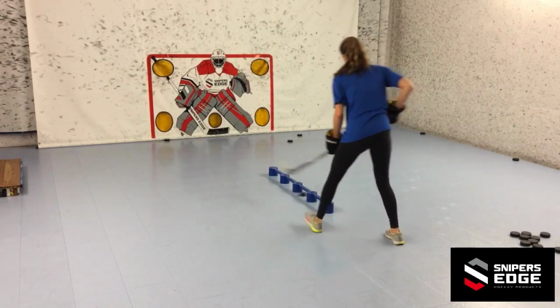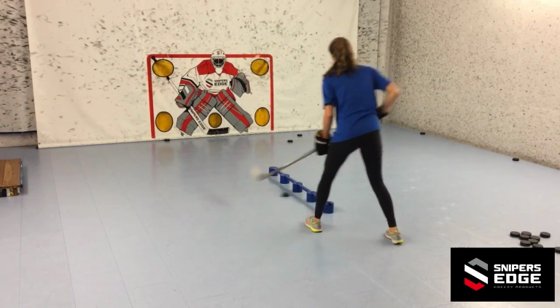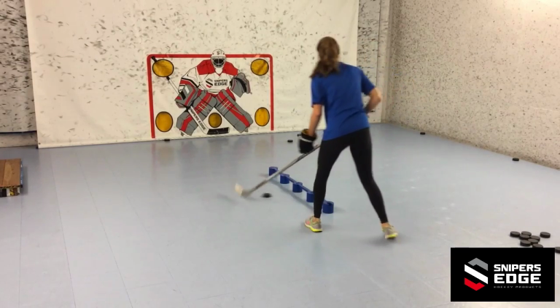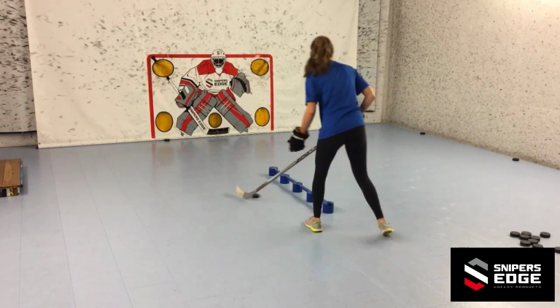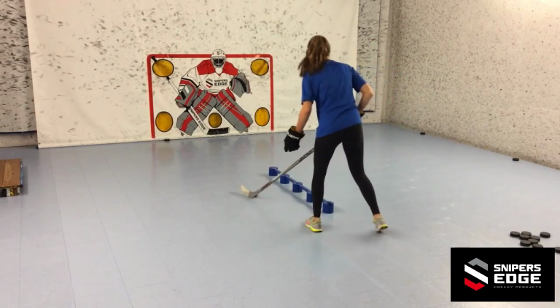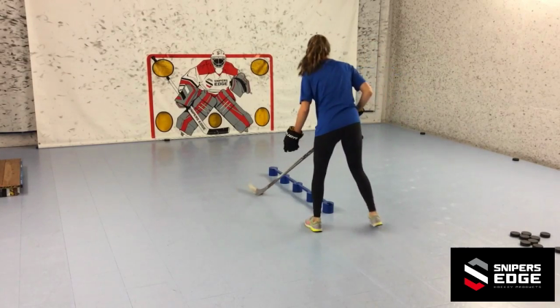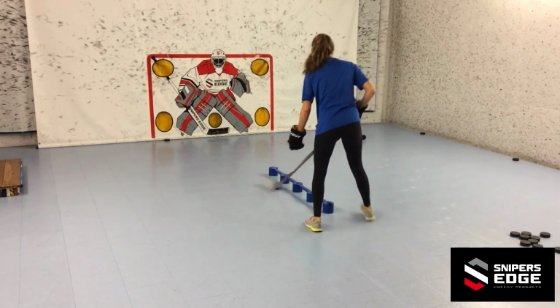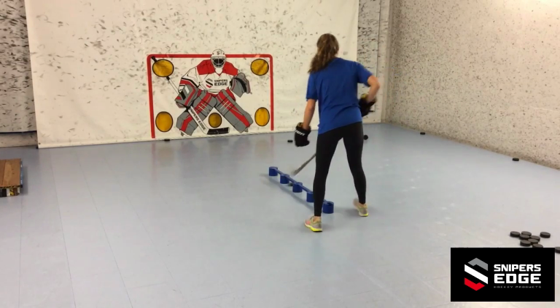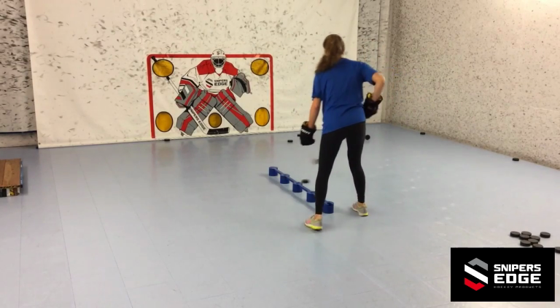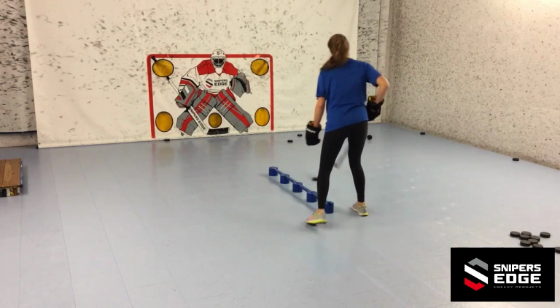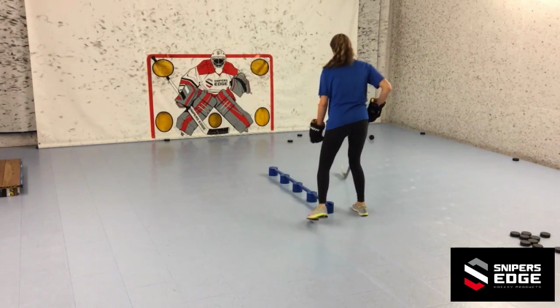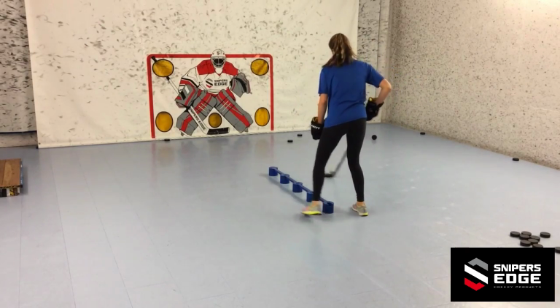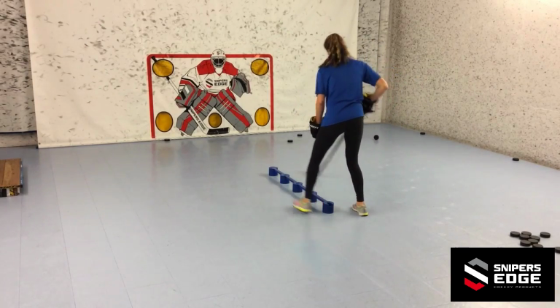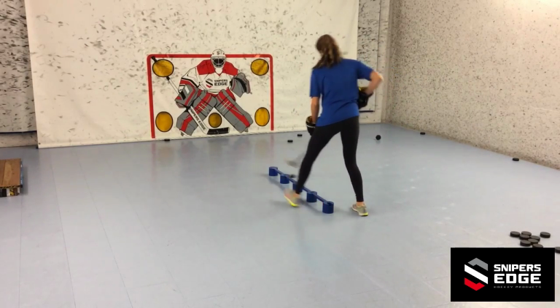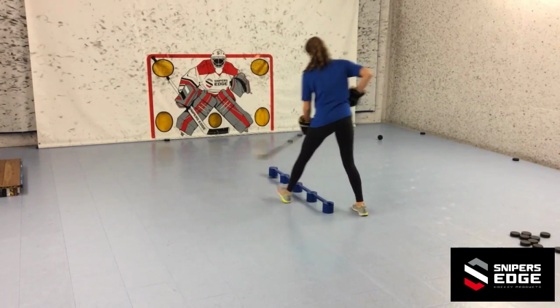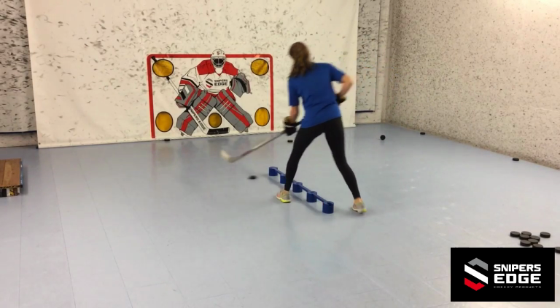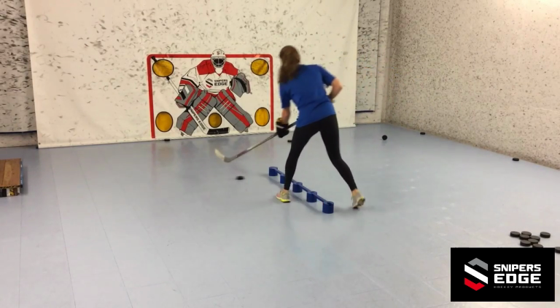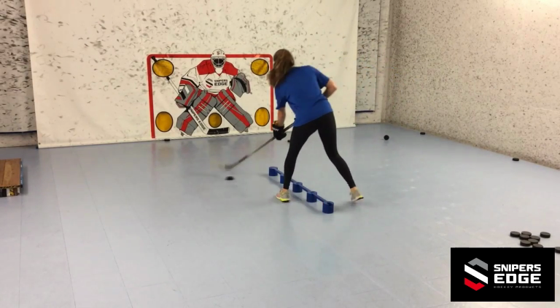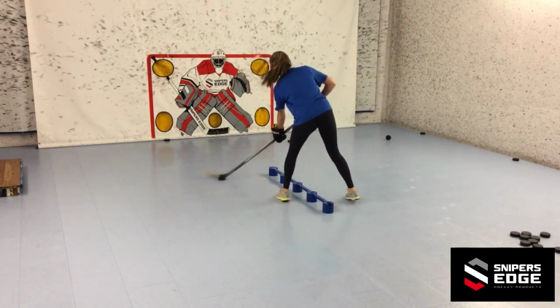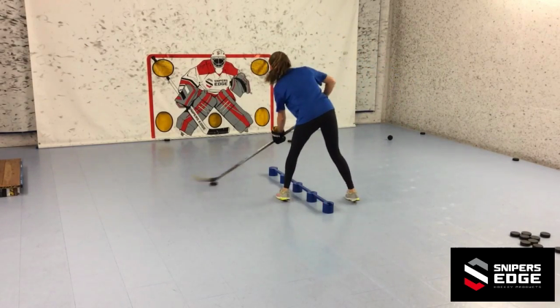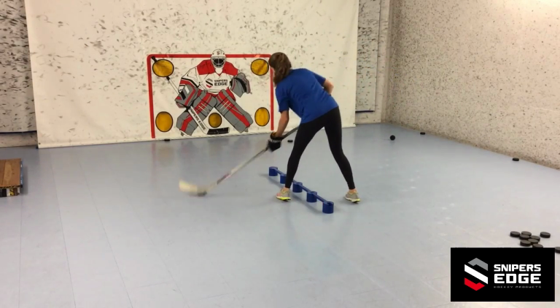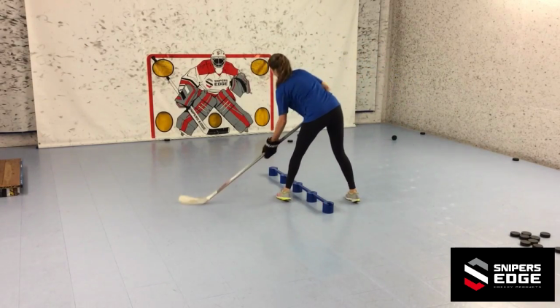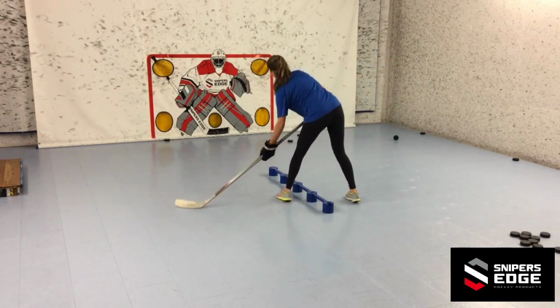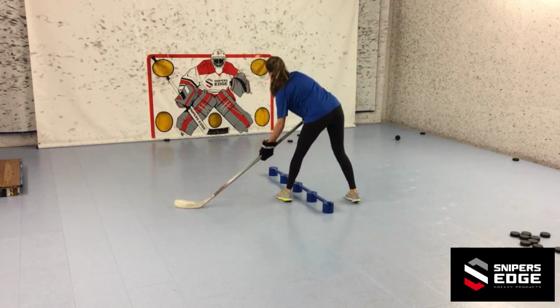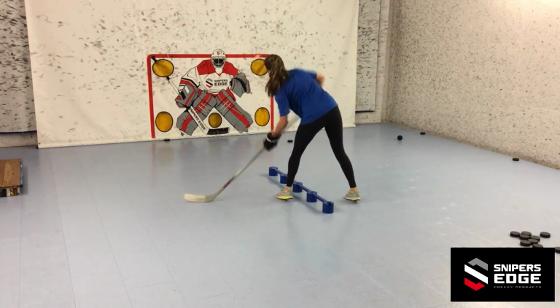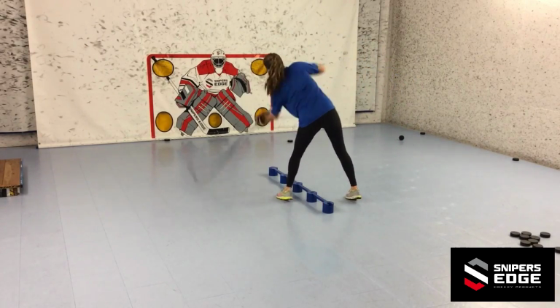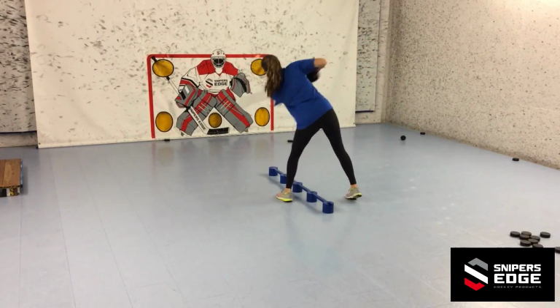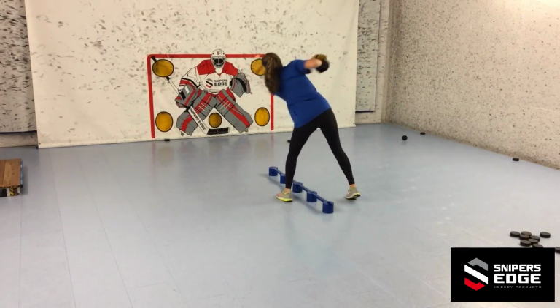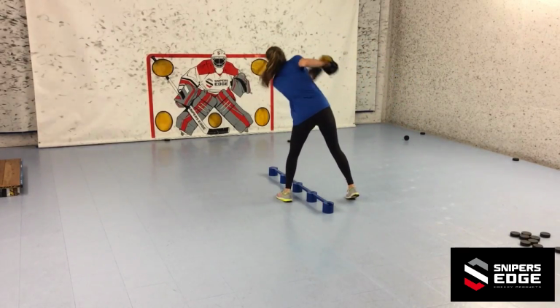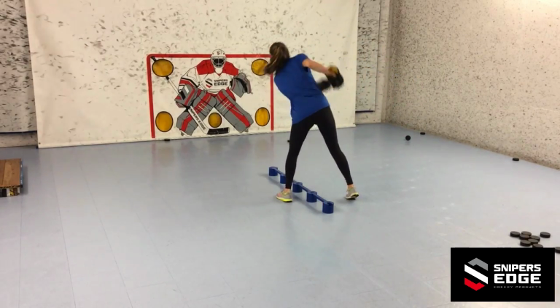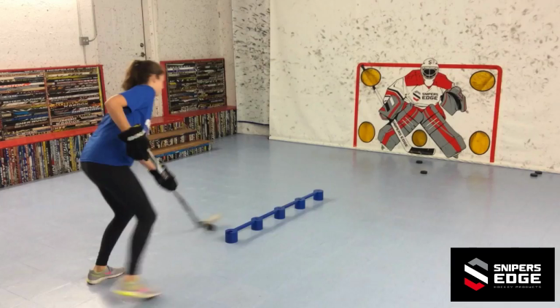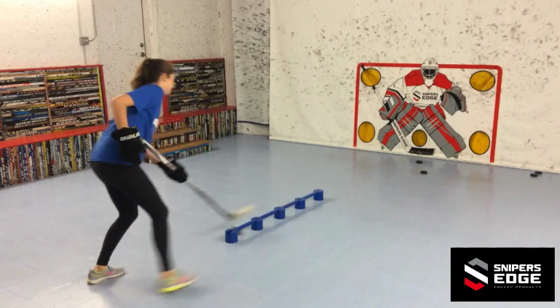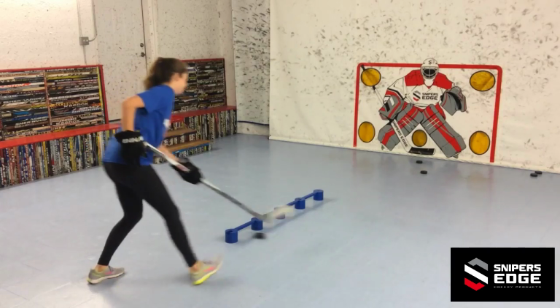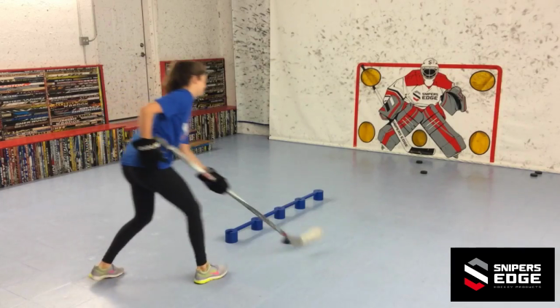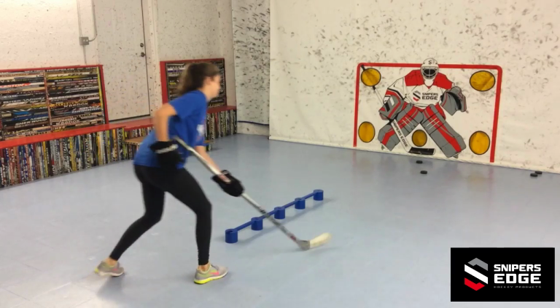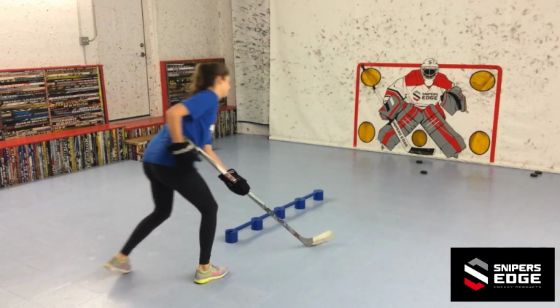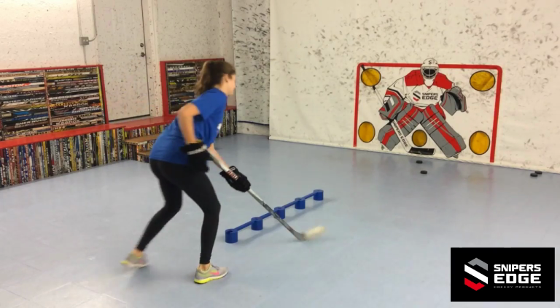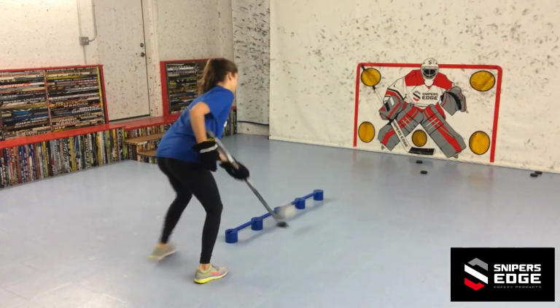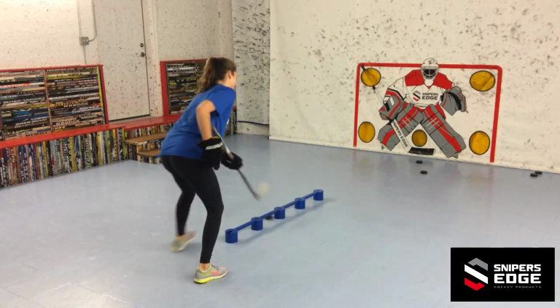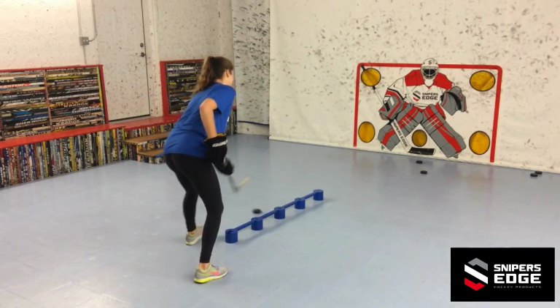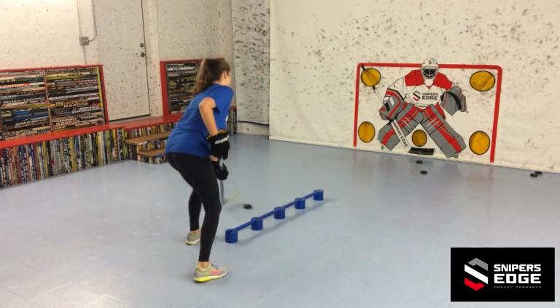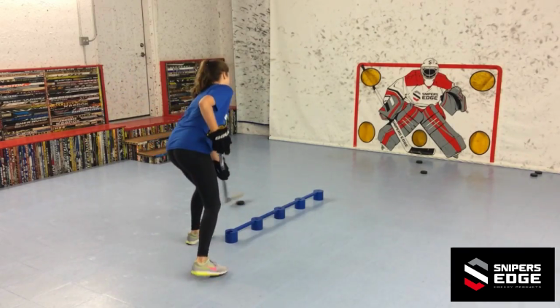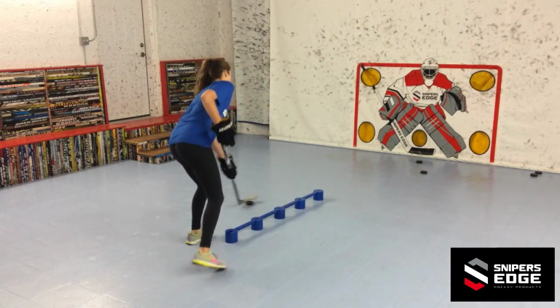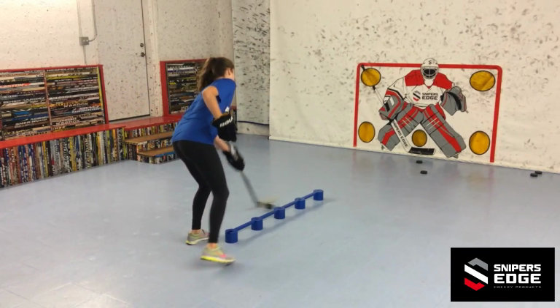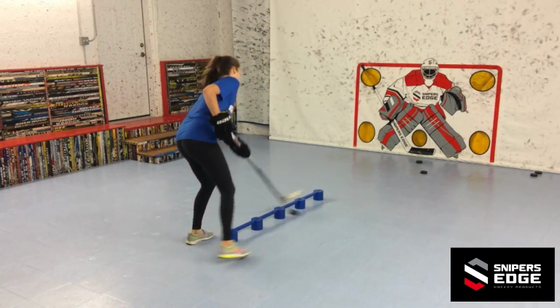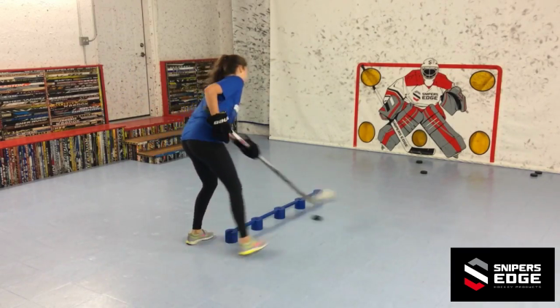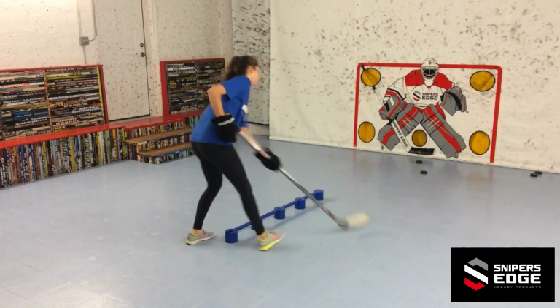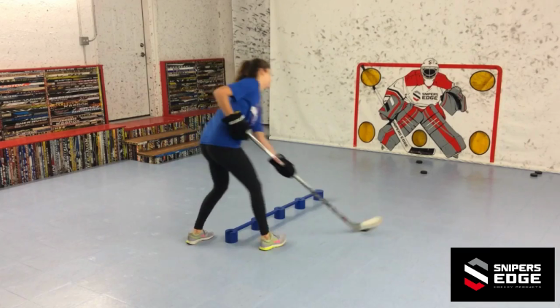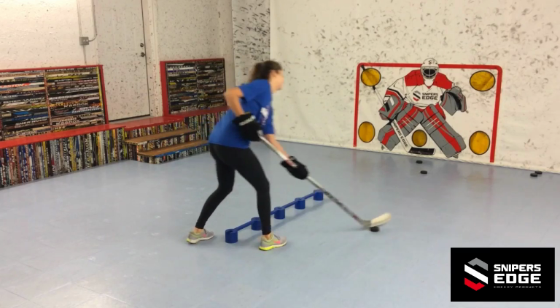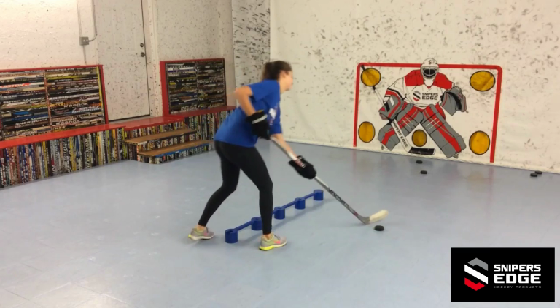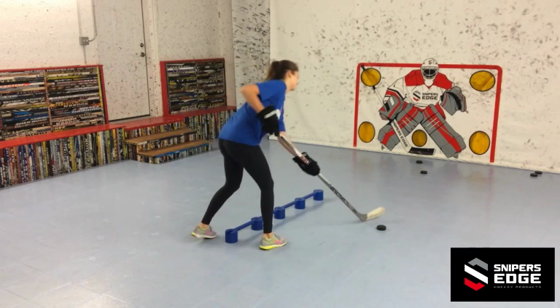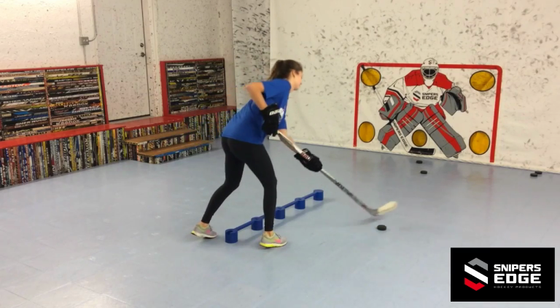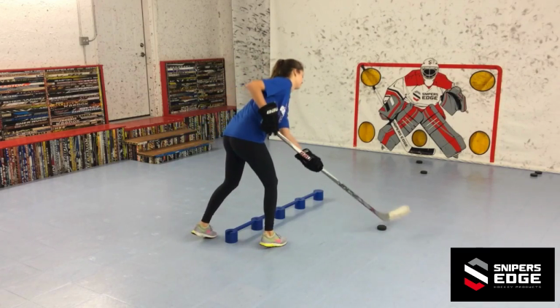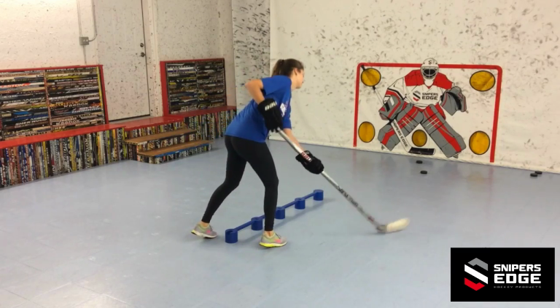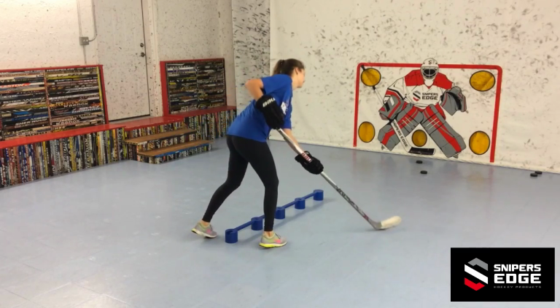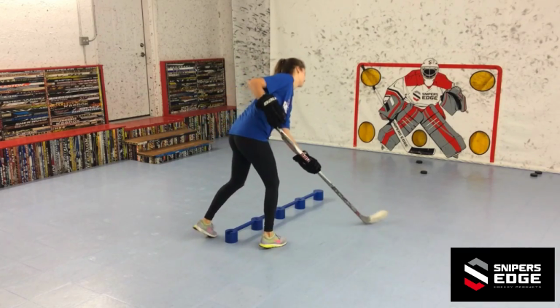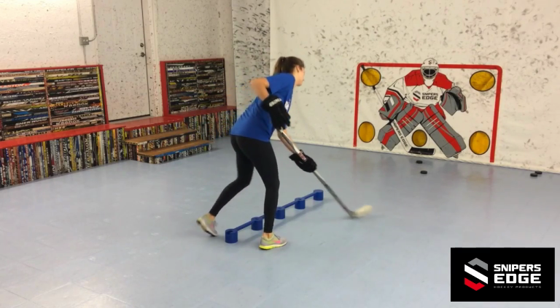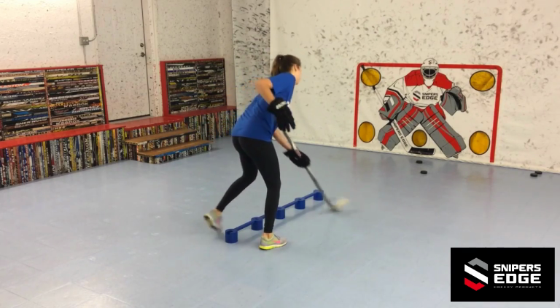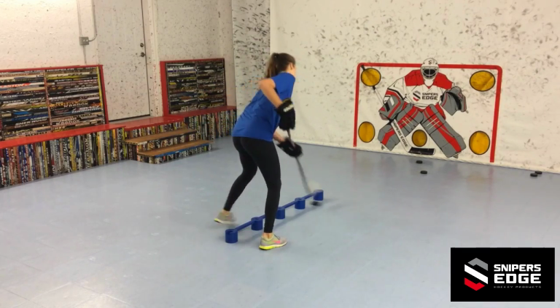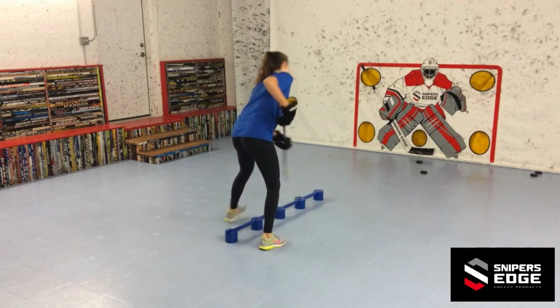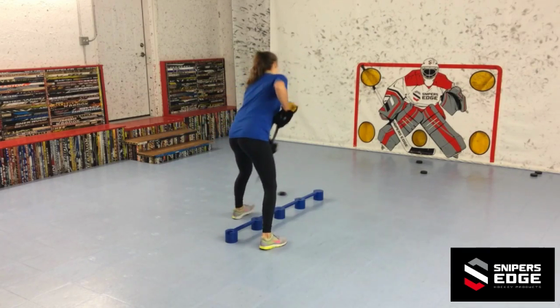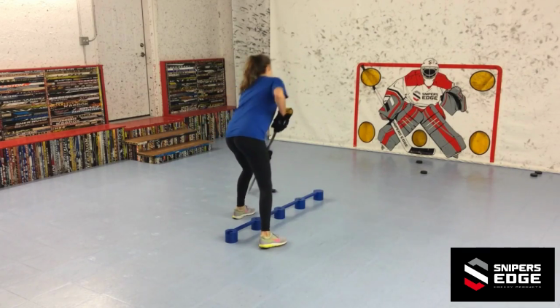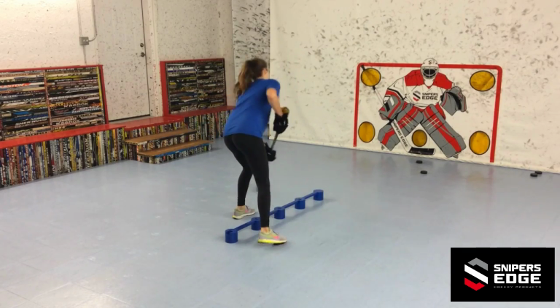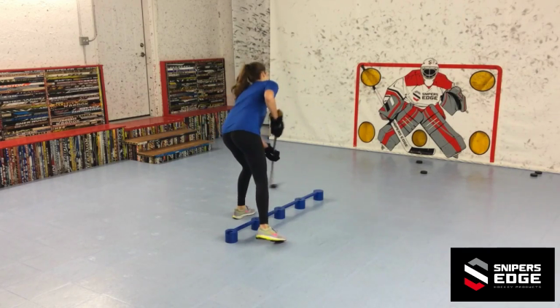Once you get through the last opening, pull the puck across your body and end the drill by alternating taking both forehand and backhand shots.